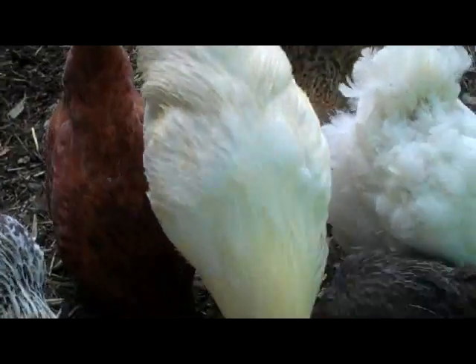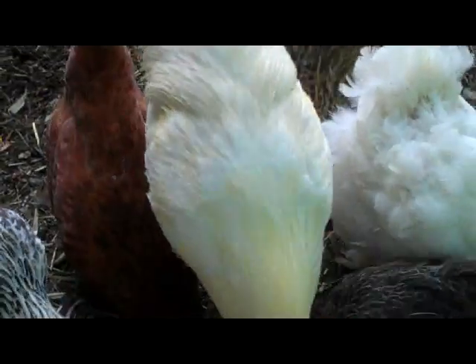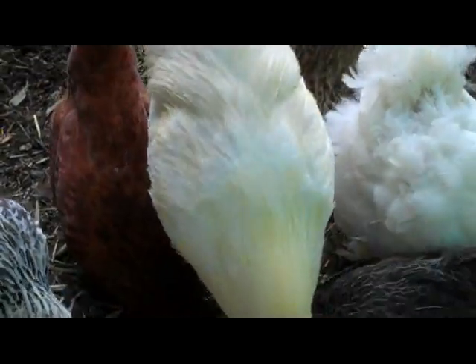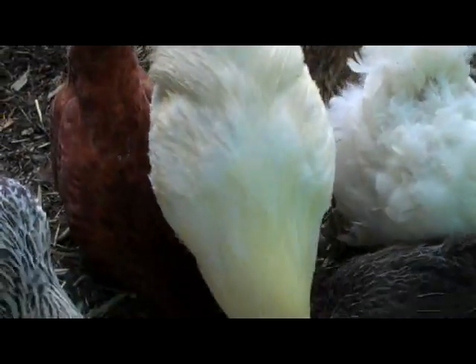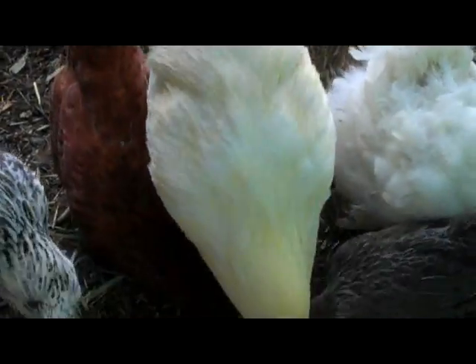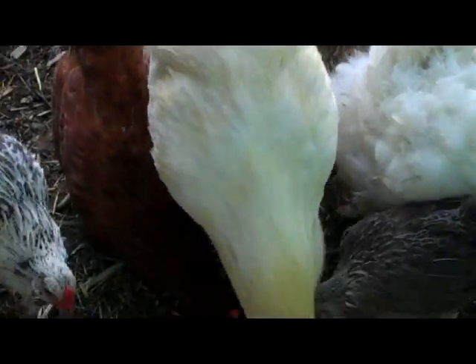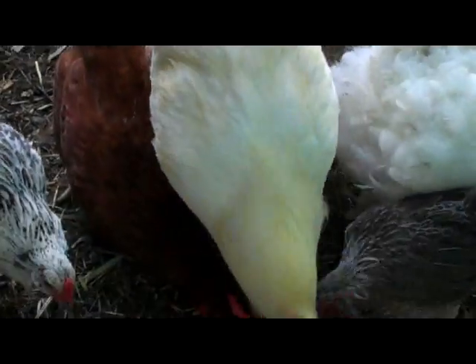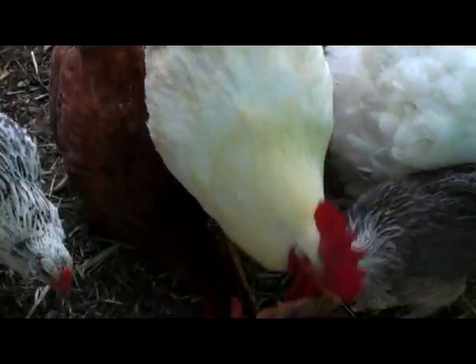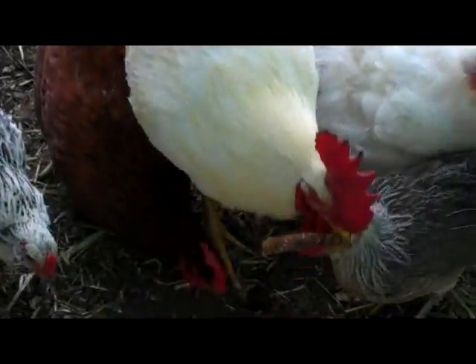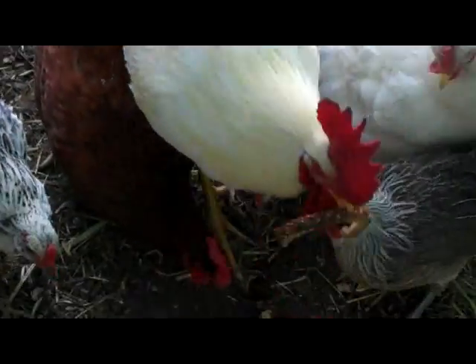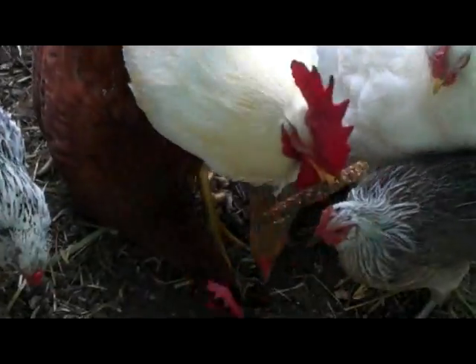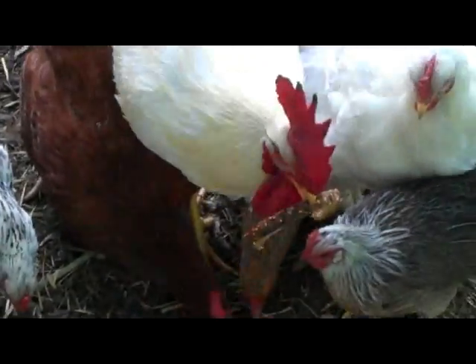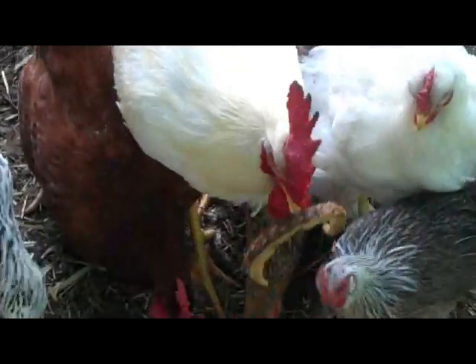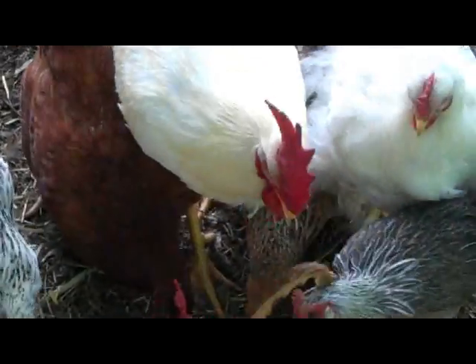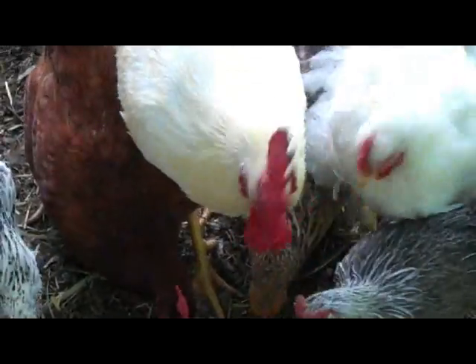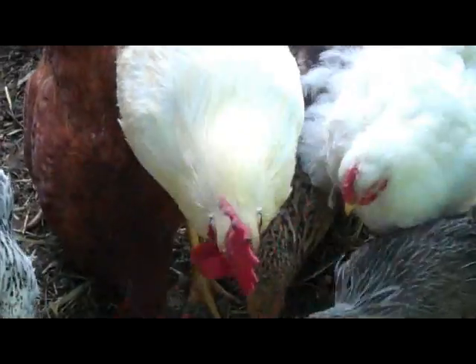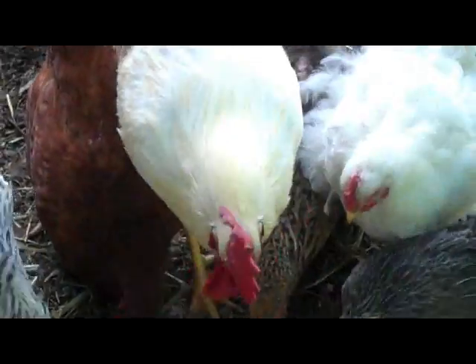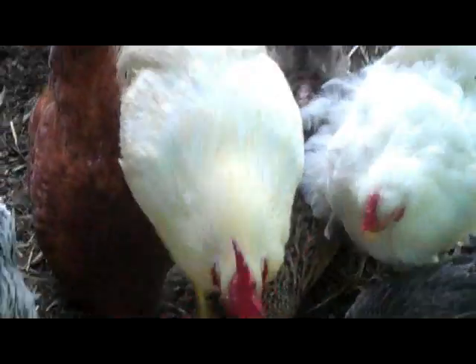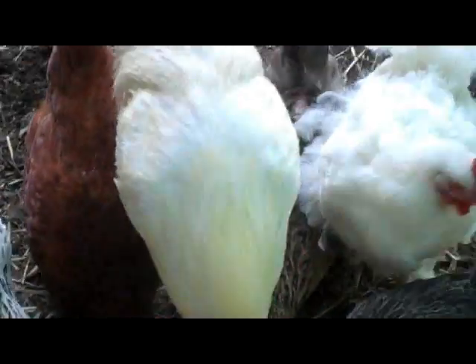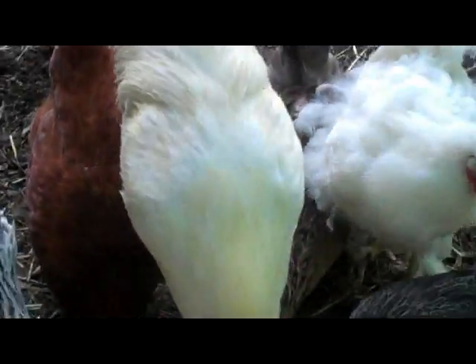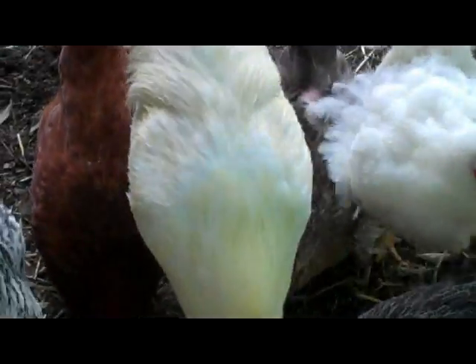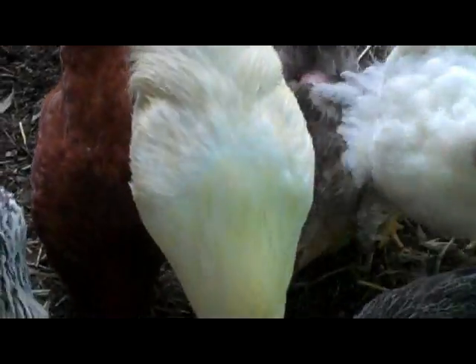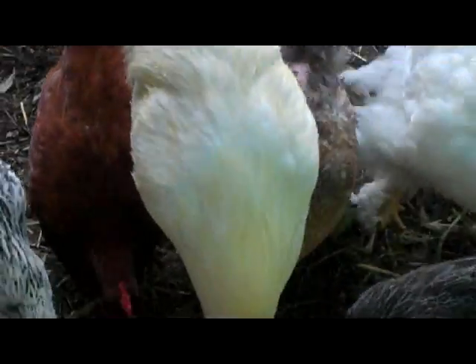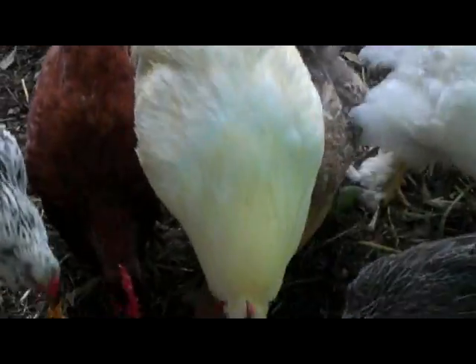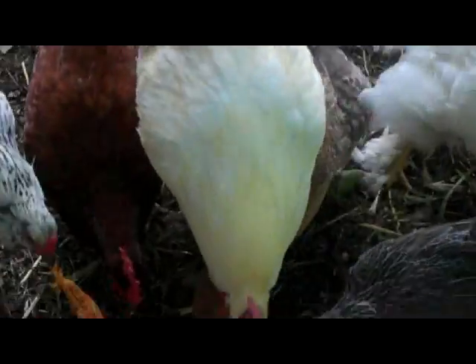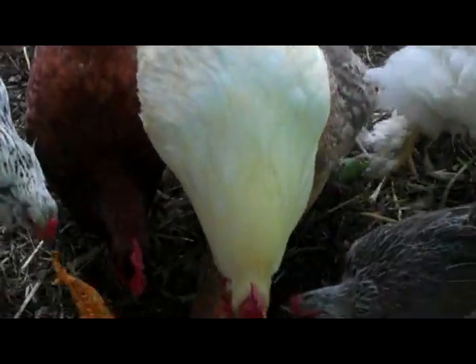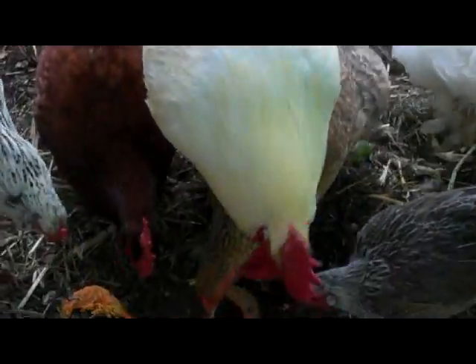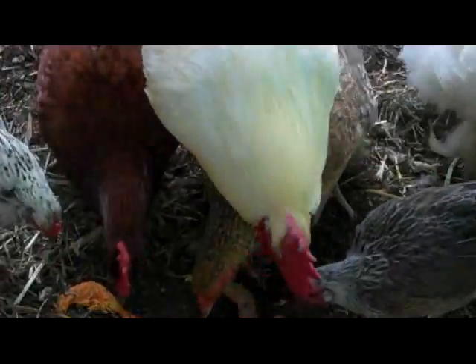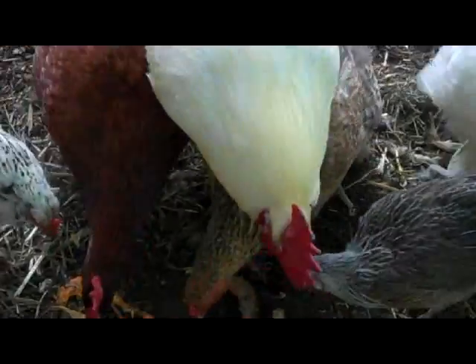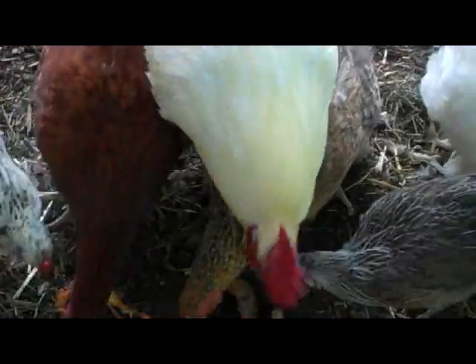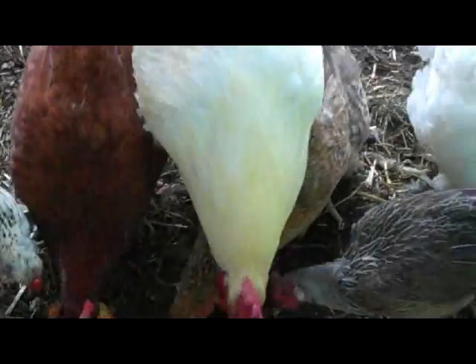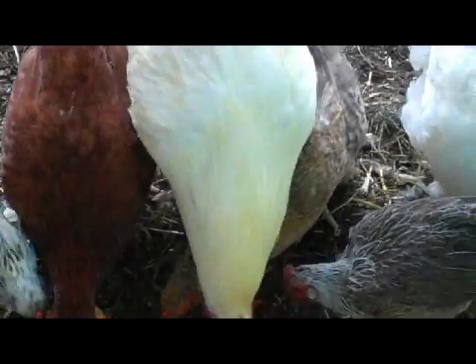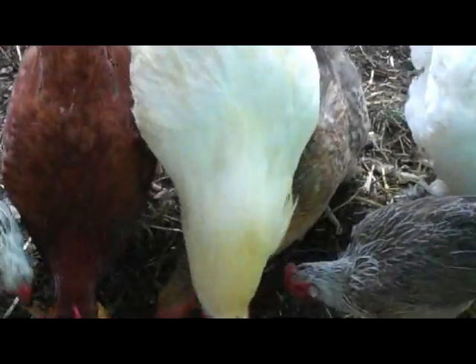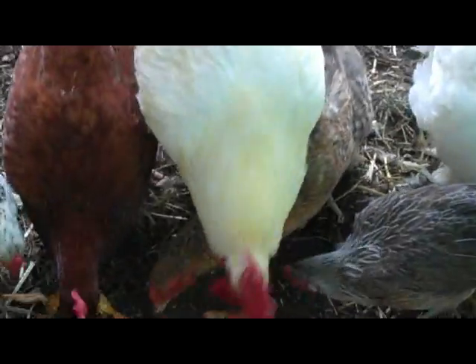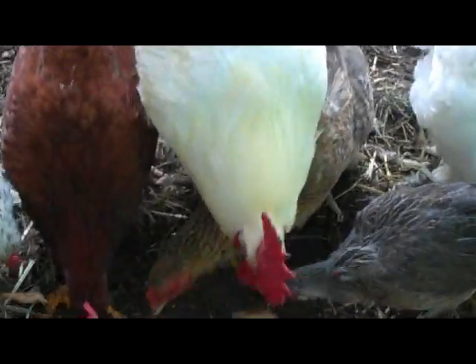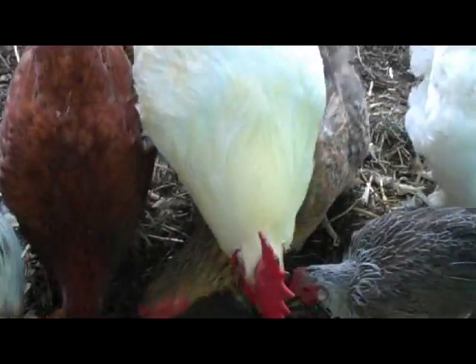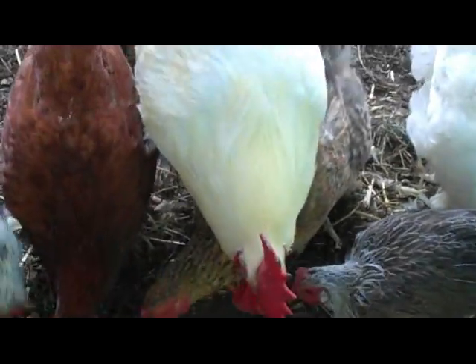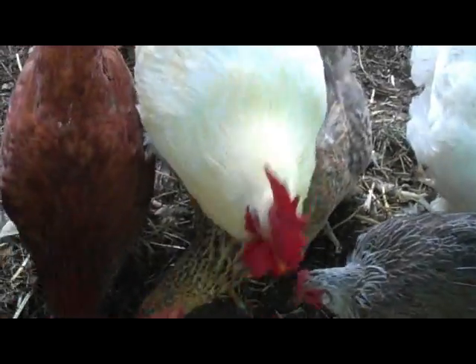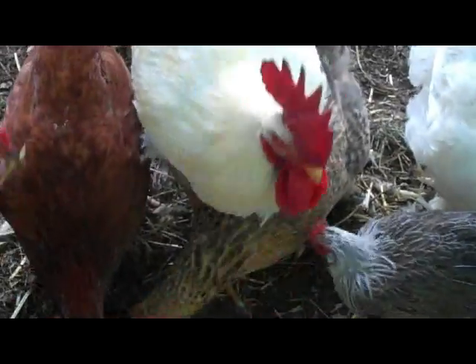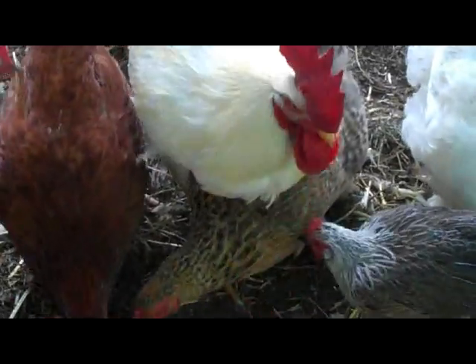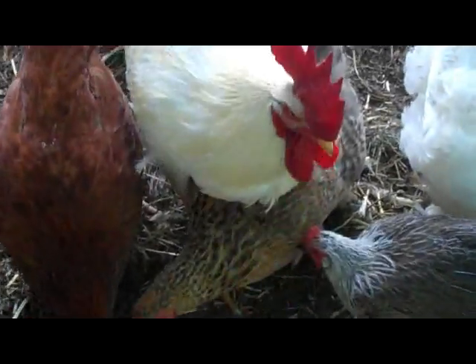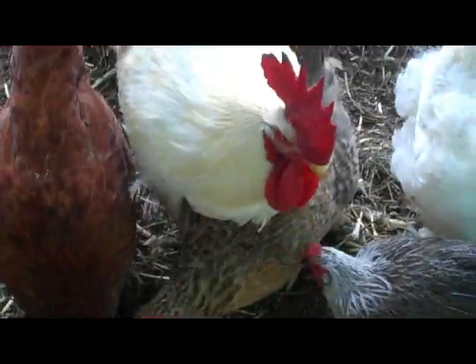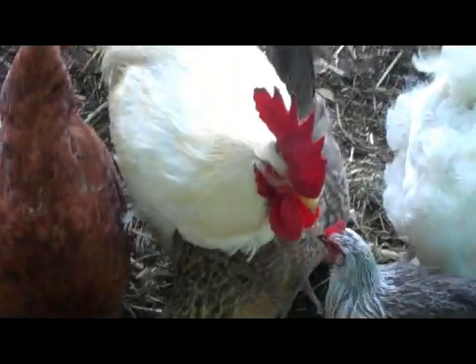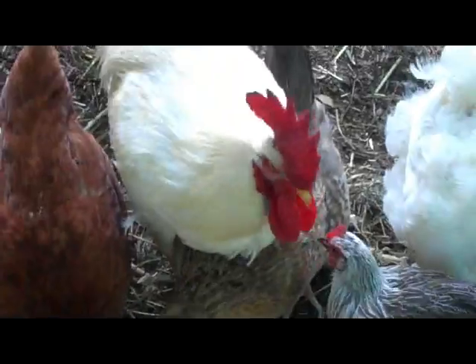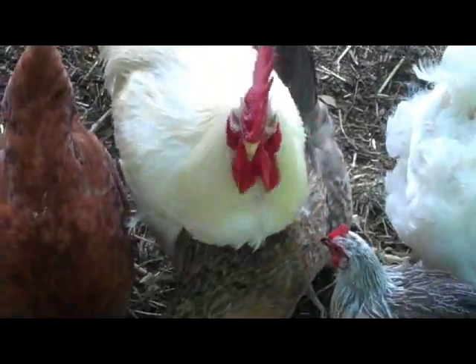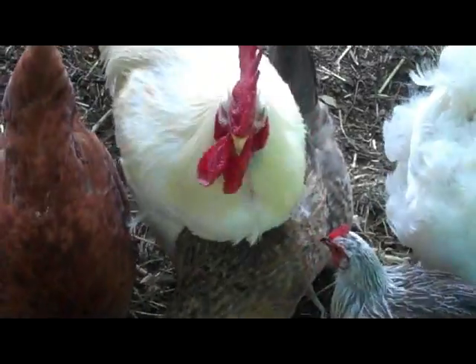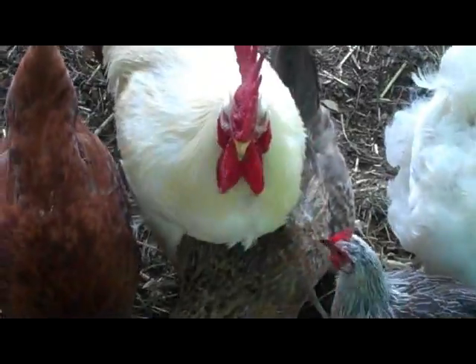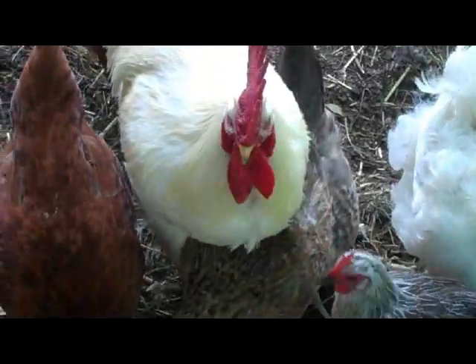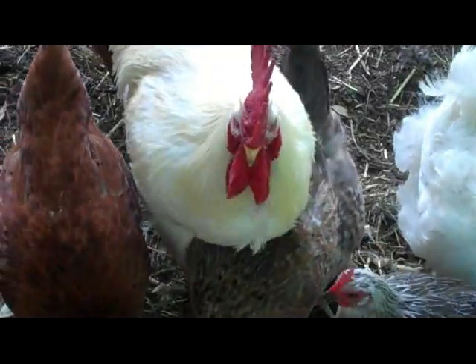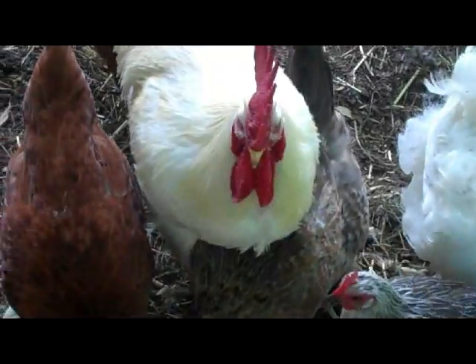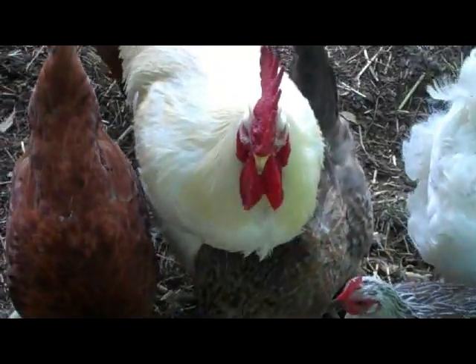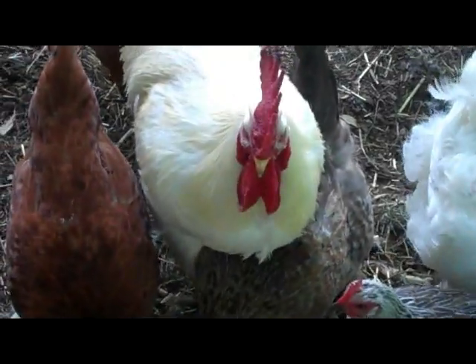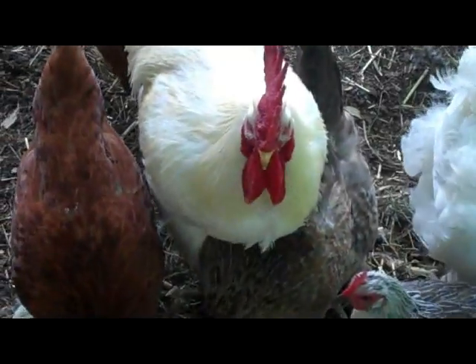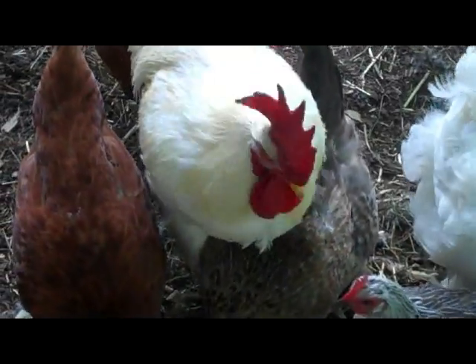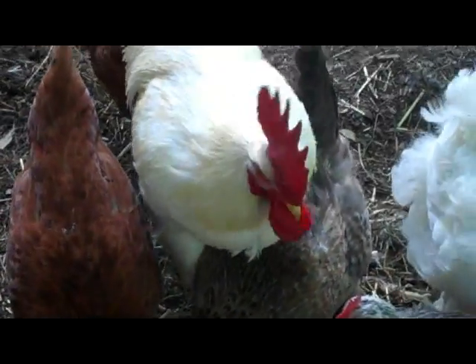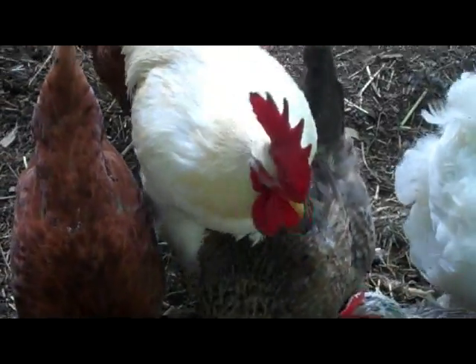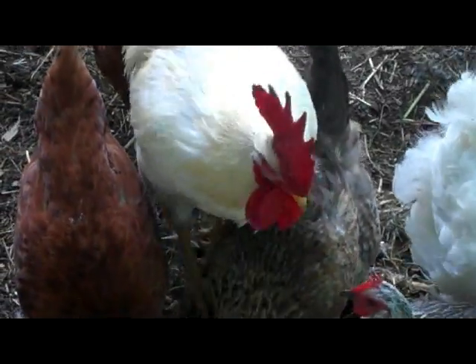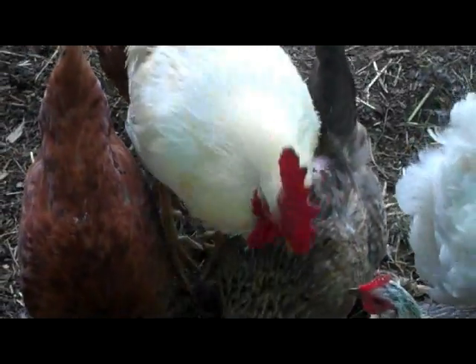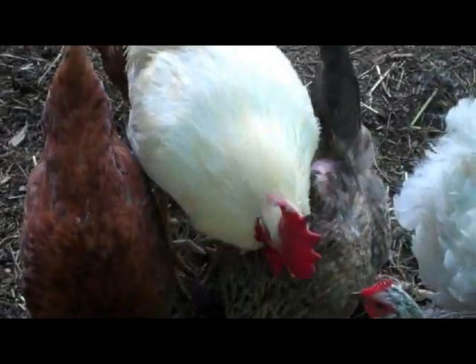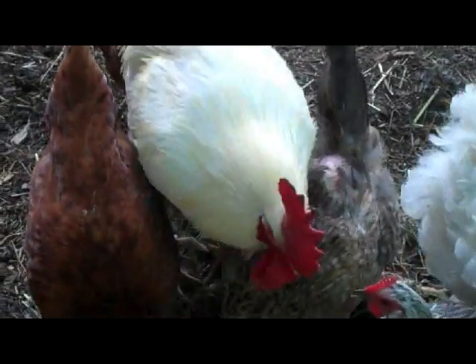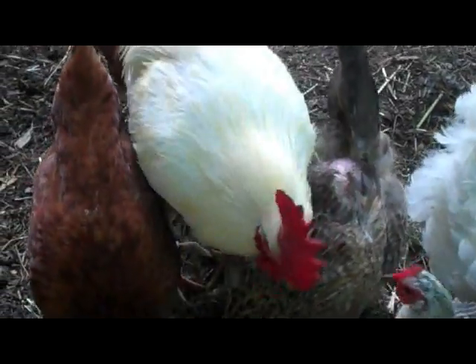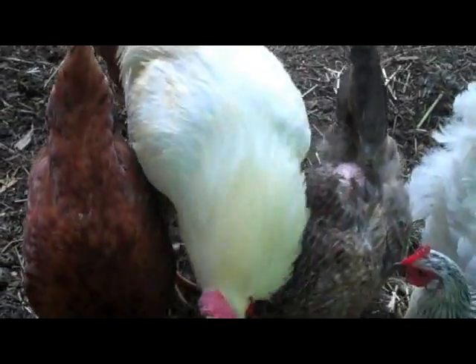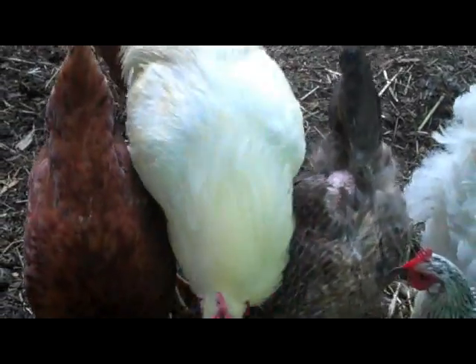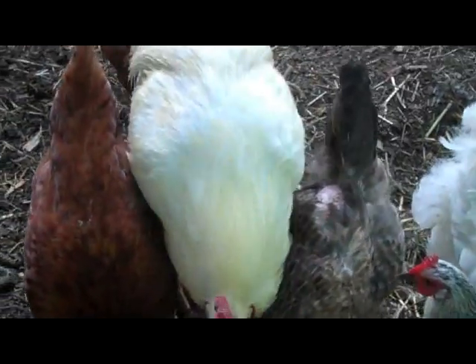Quick chicken update for PuffinPrepper. These are my chickens. This is Junior, my rooster.